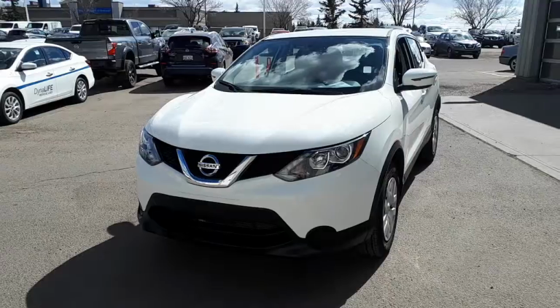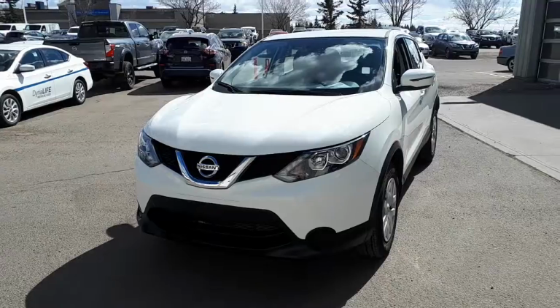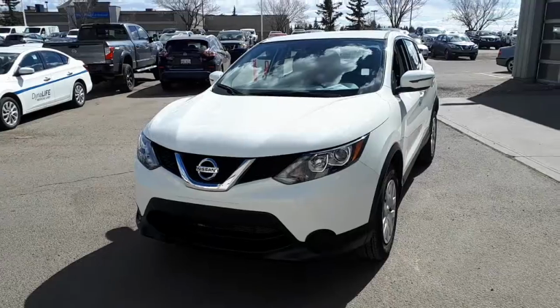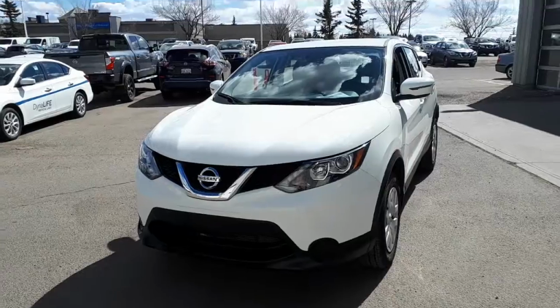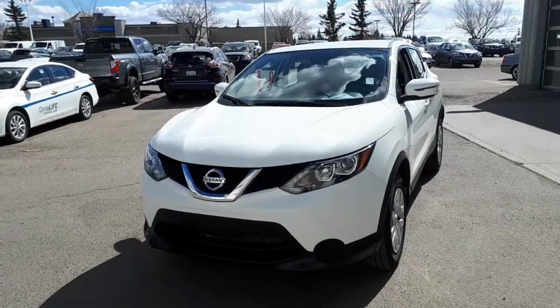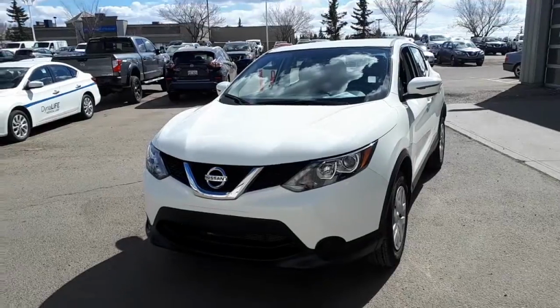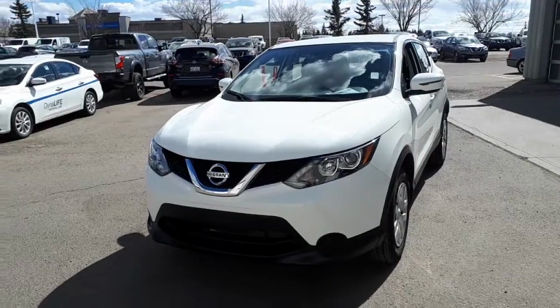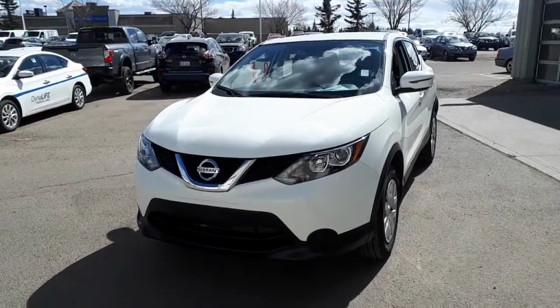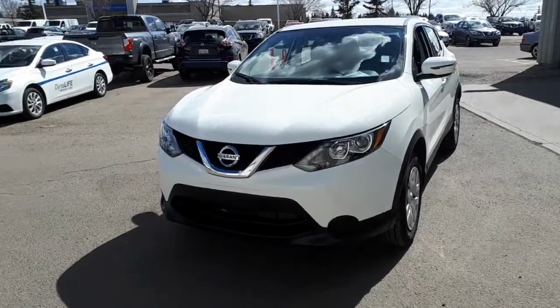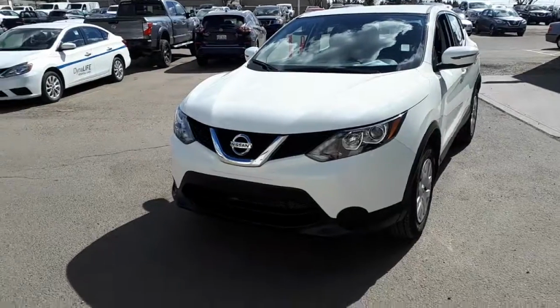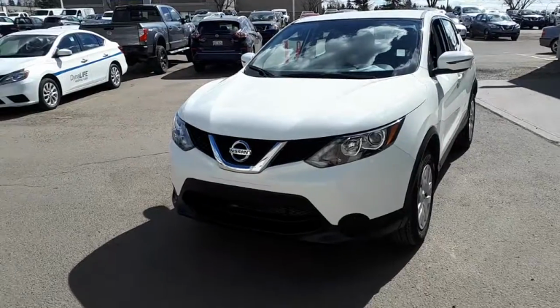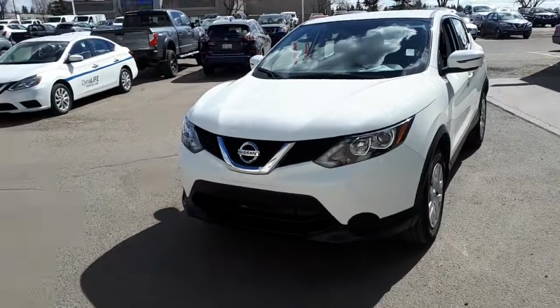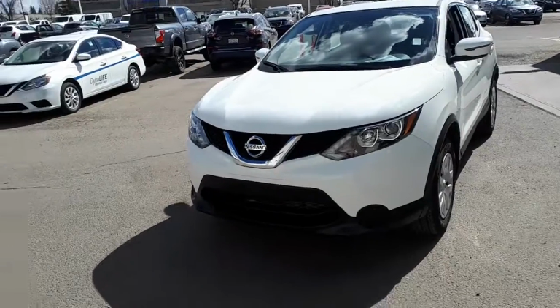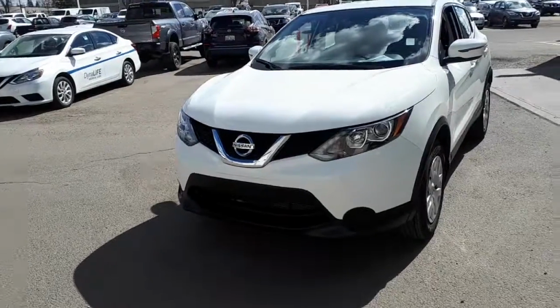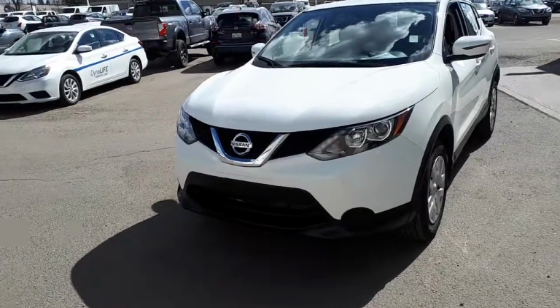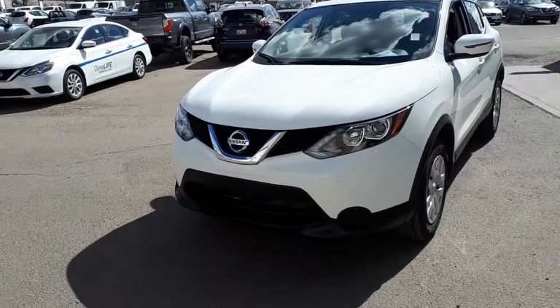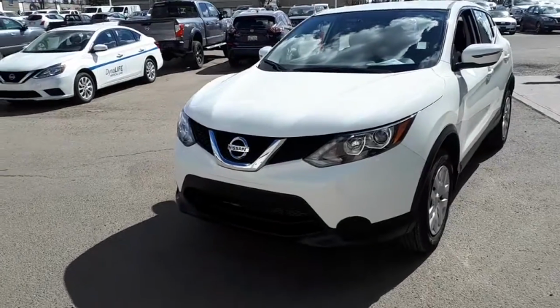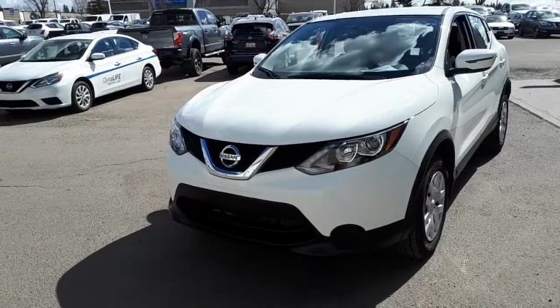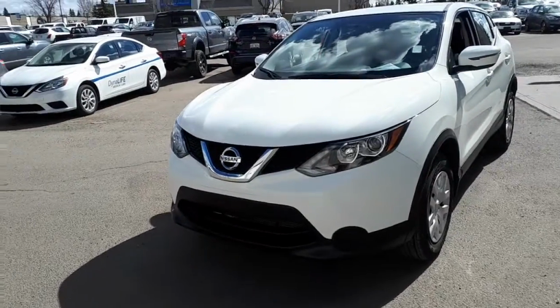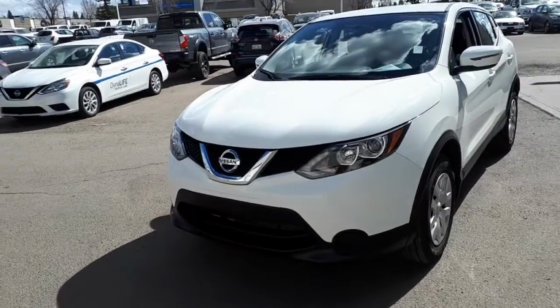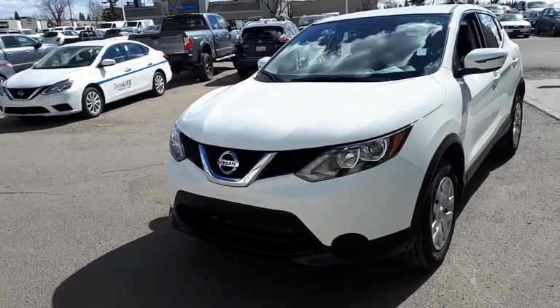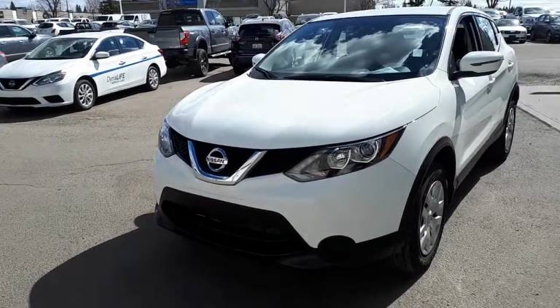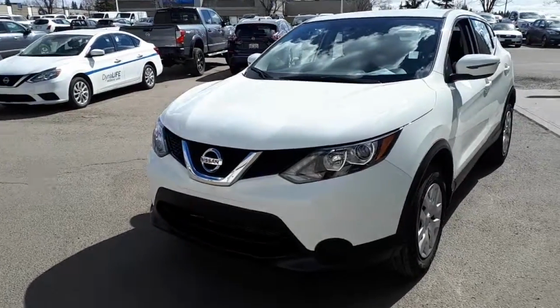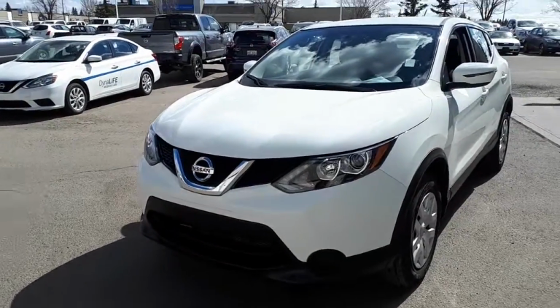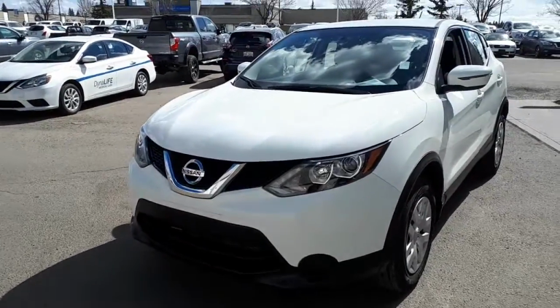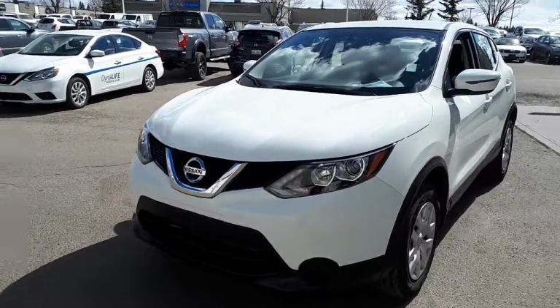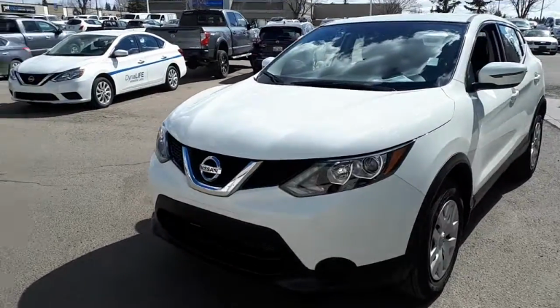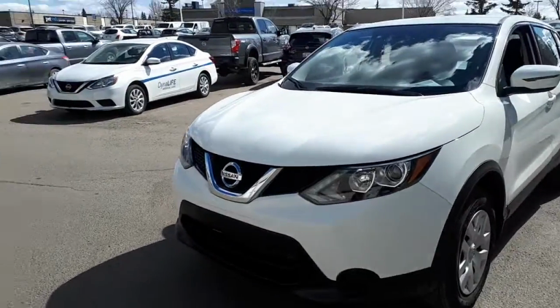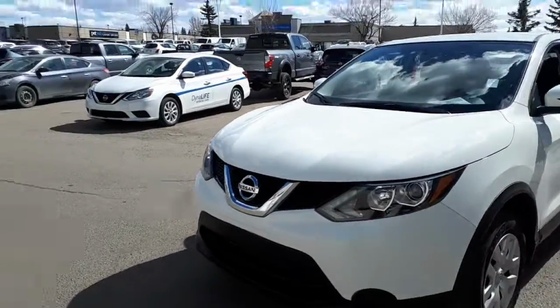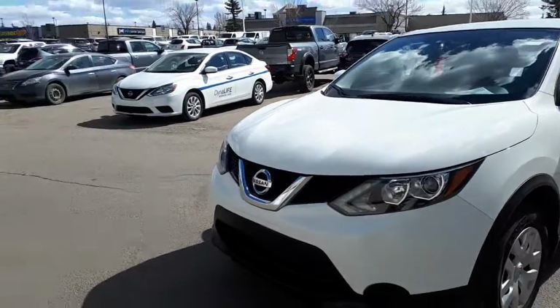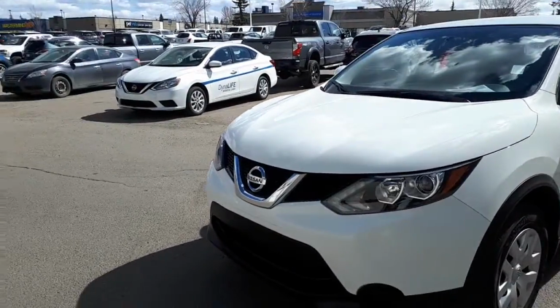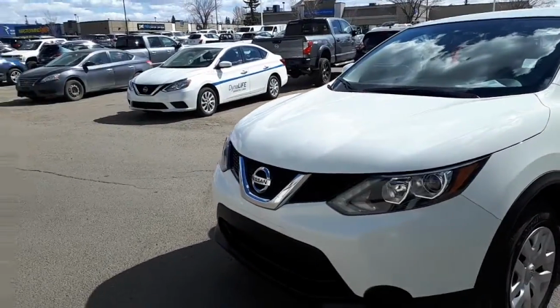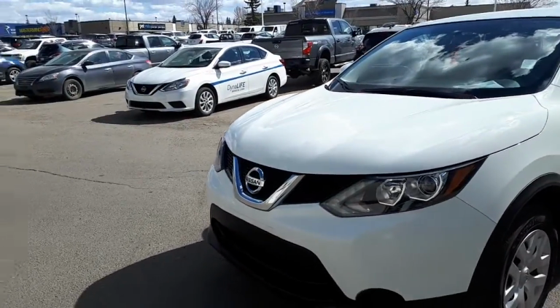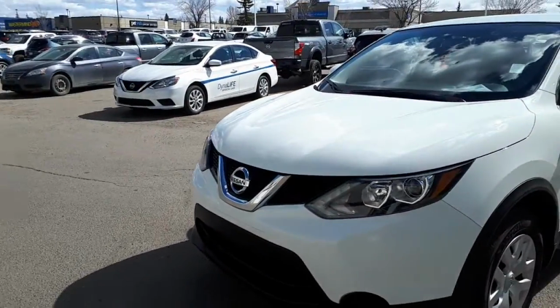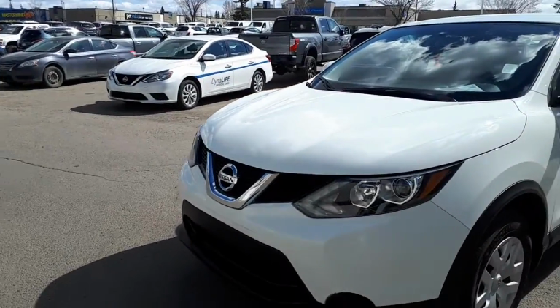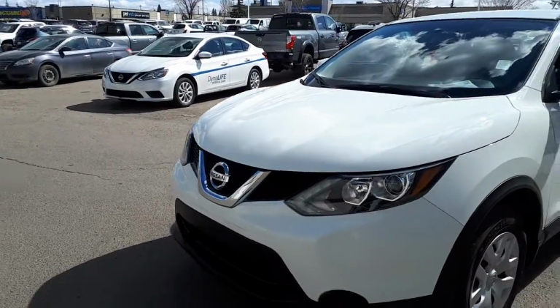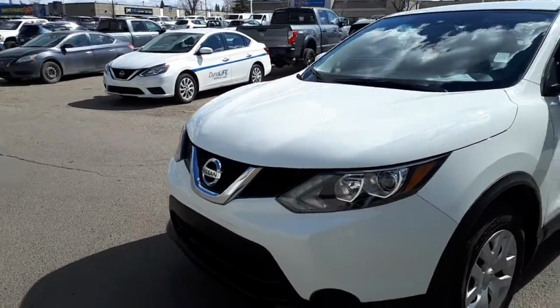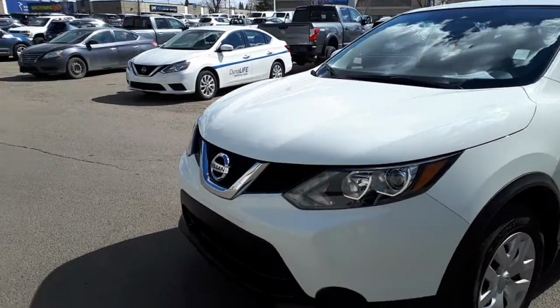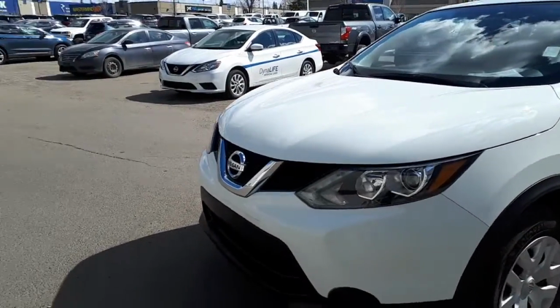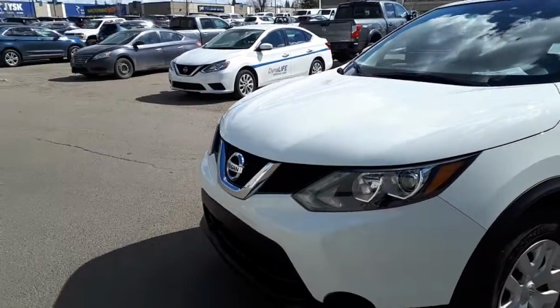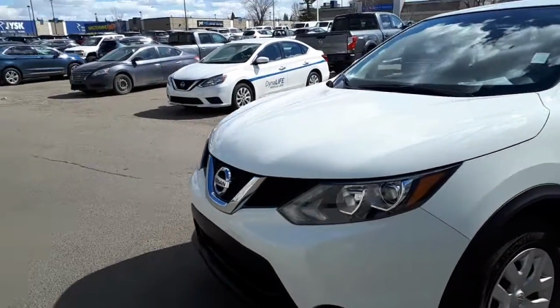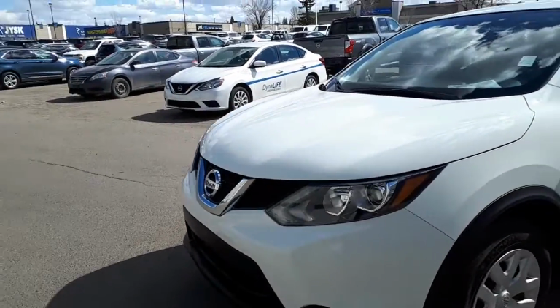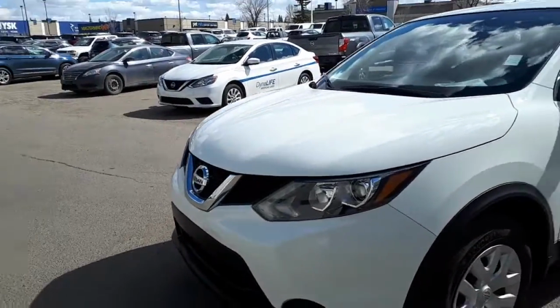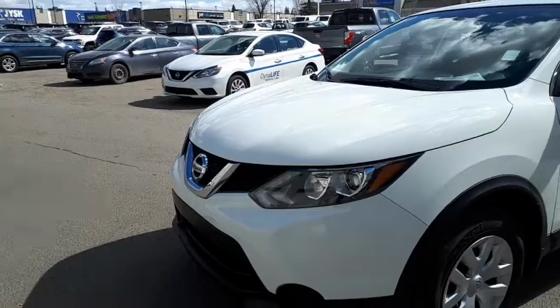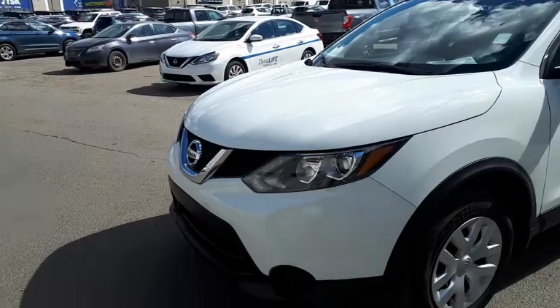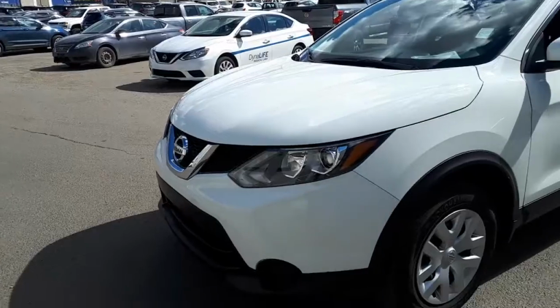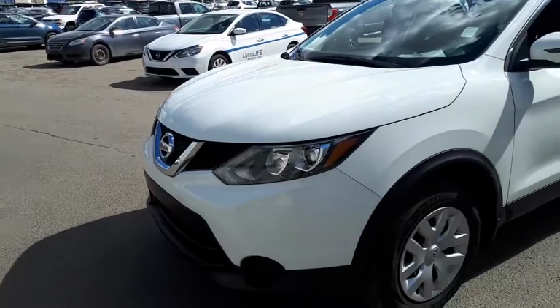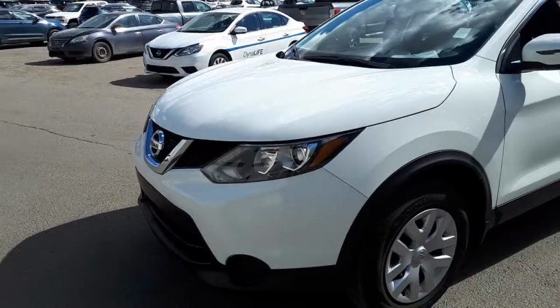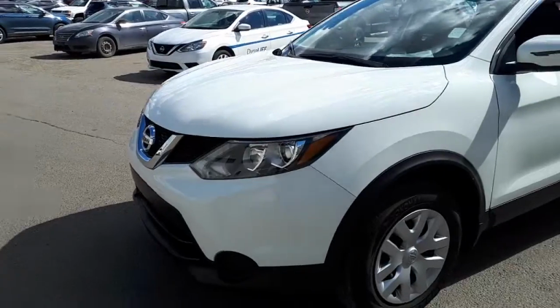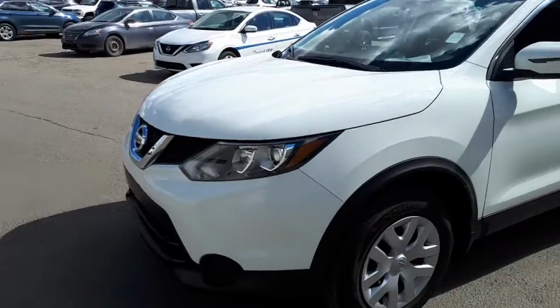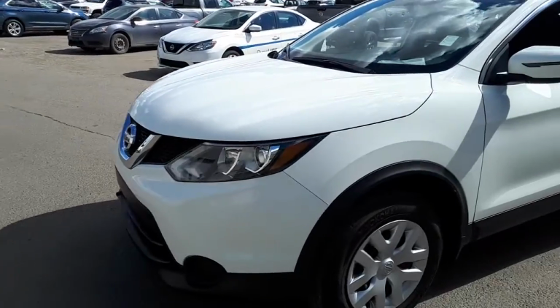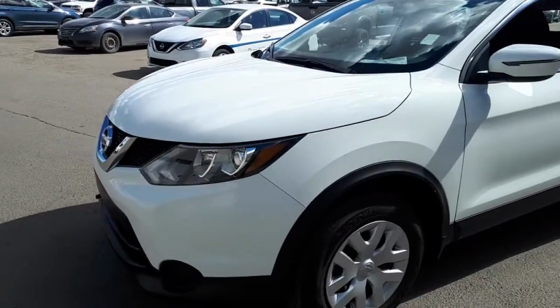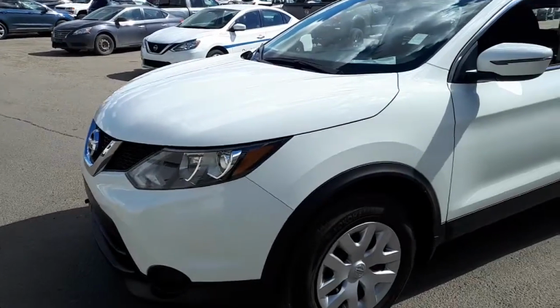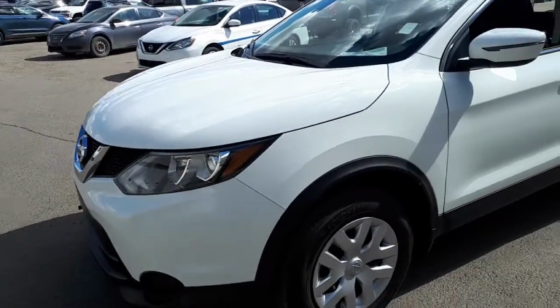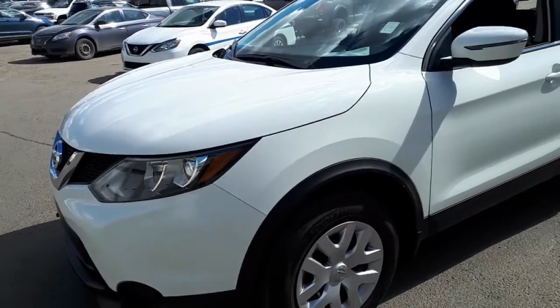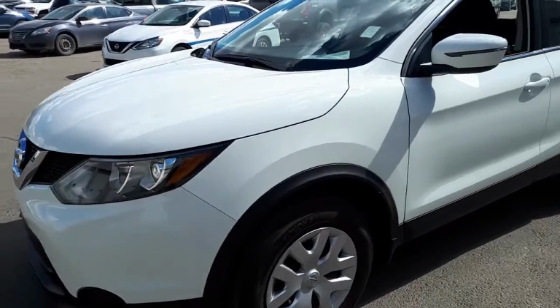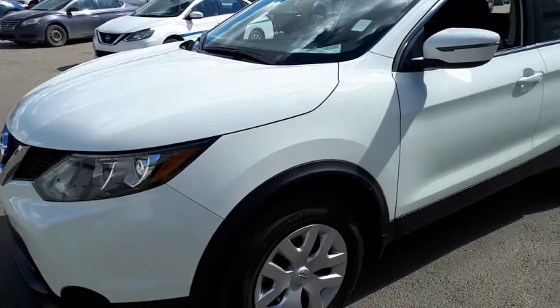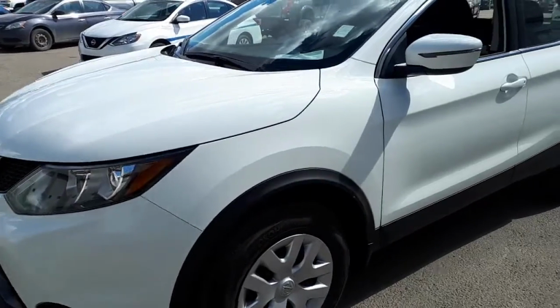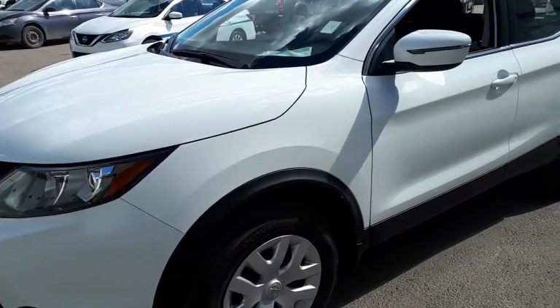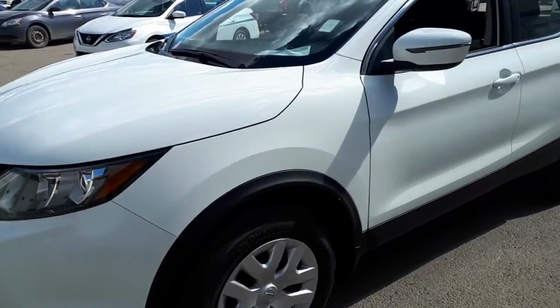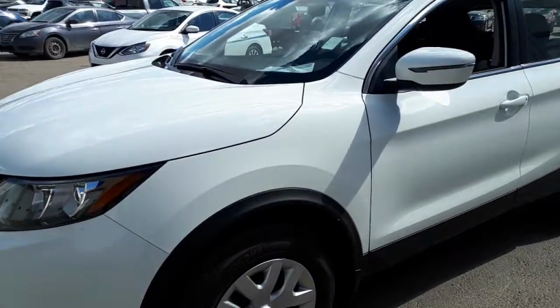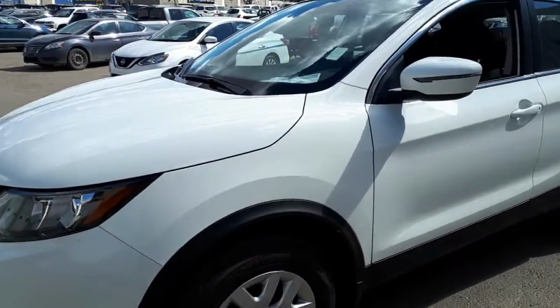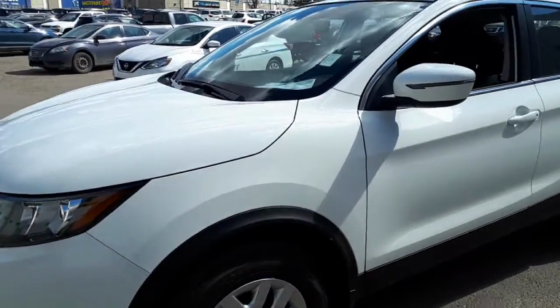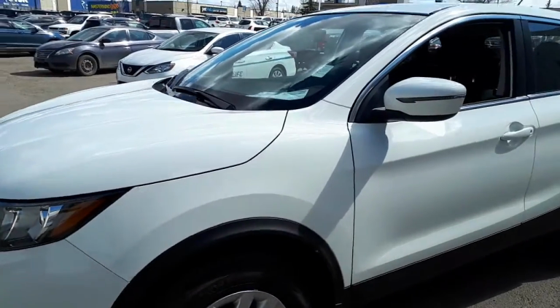Hi Deidre, it's Mark here from Sherwood Nissan. This is a 2018 Qashqai that you inquired on.